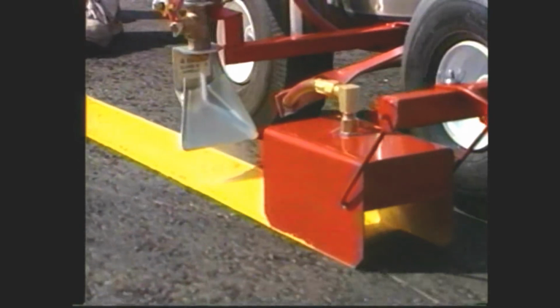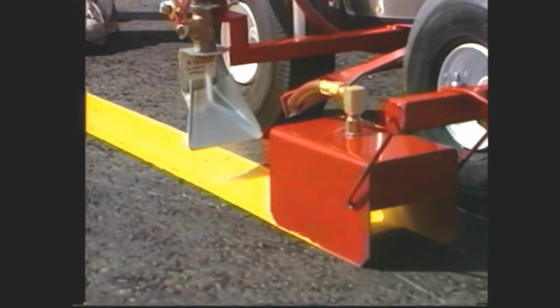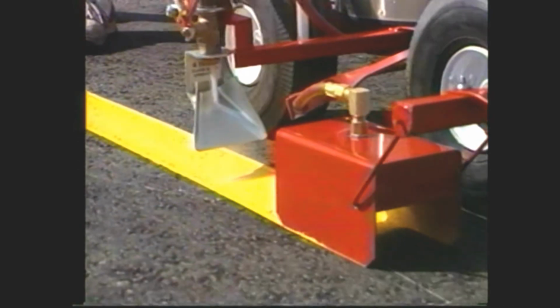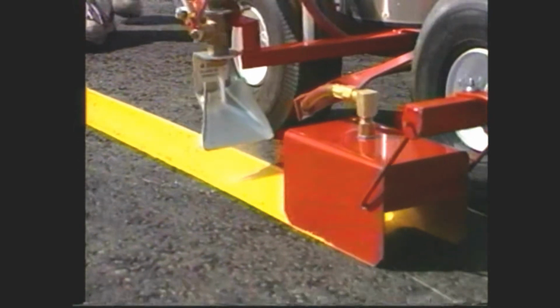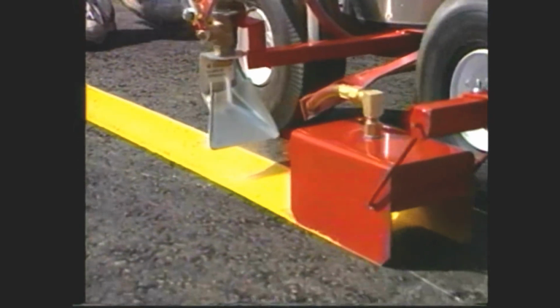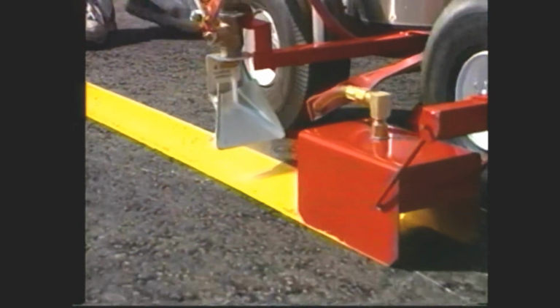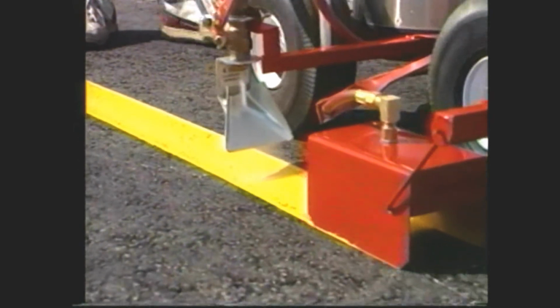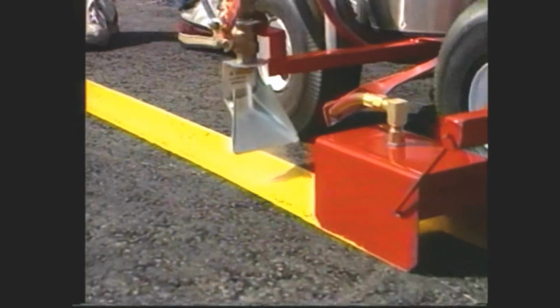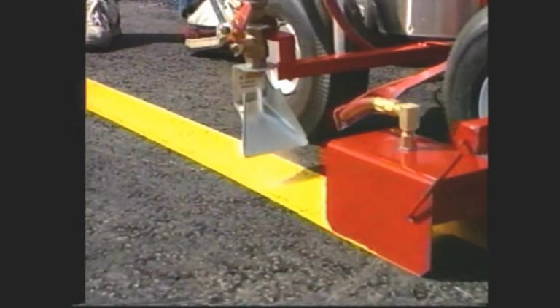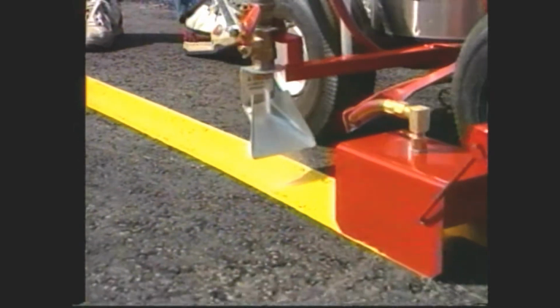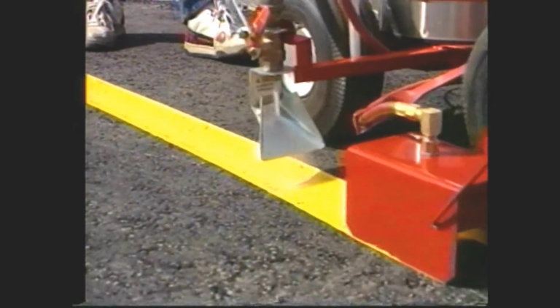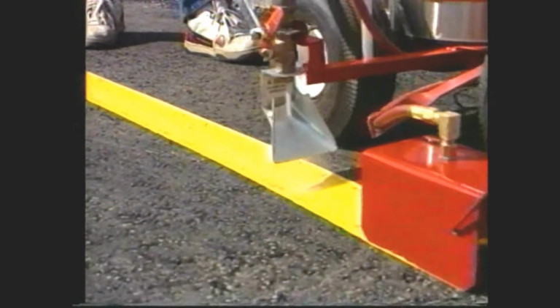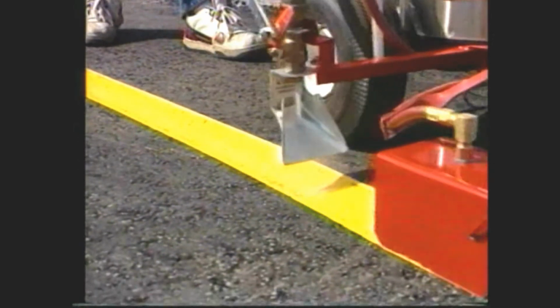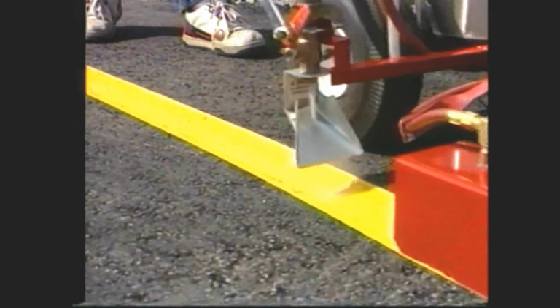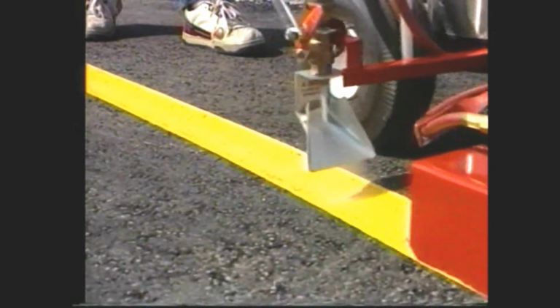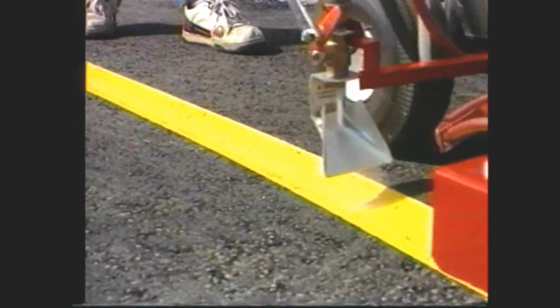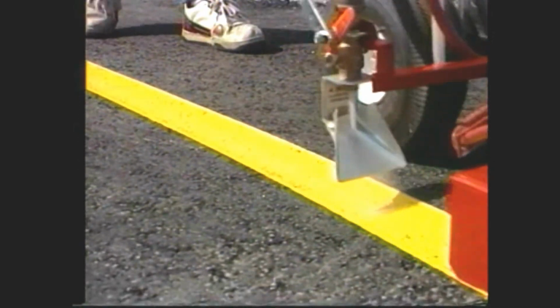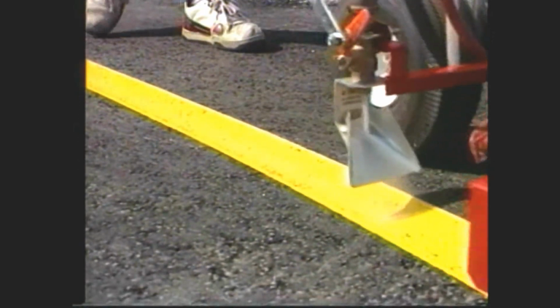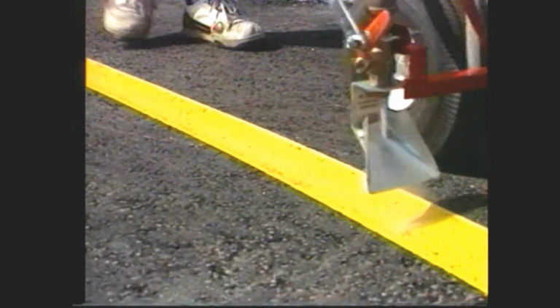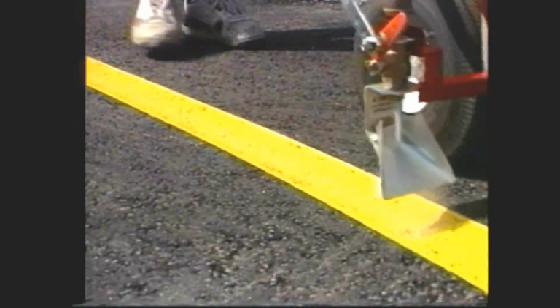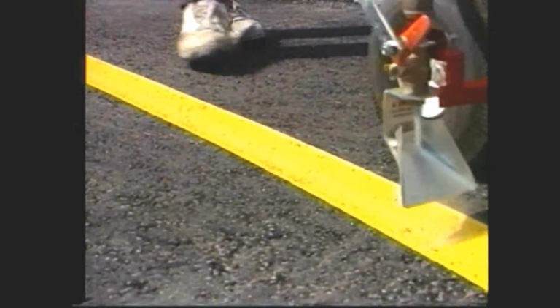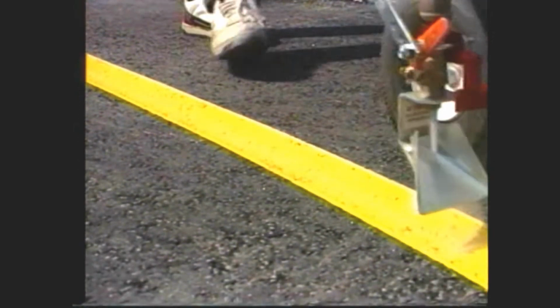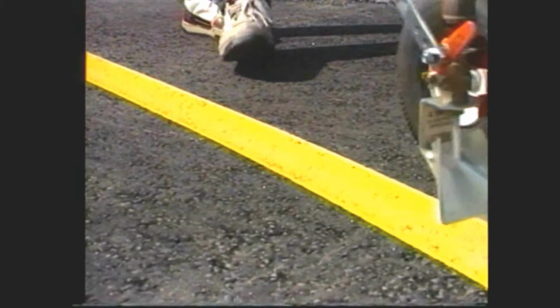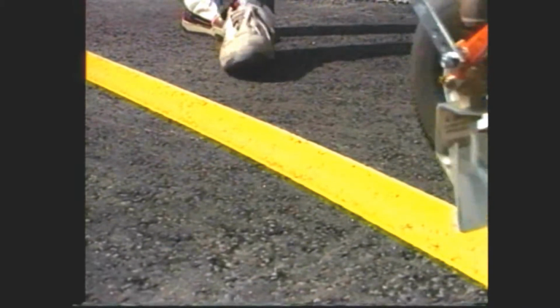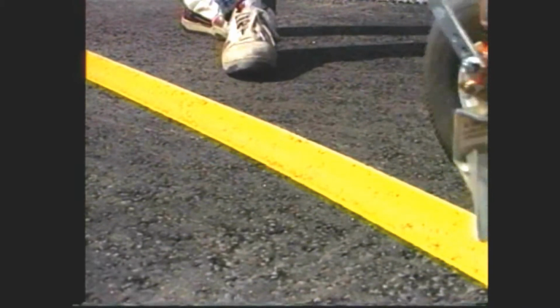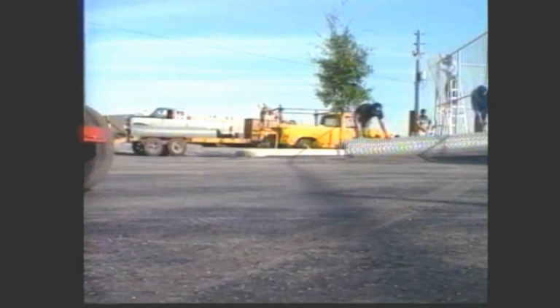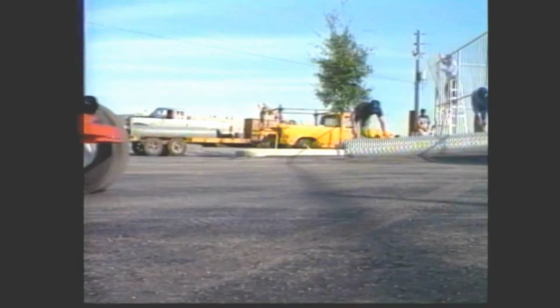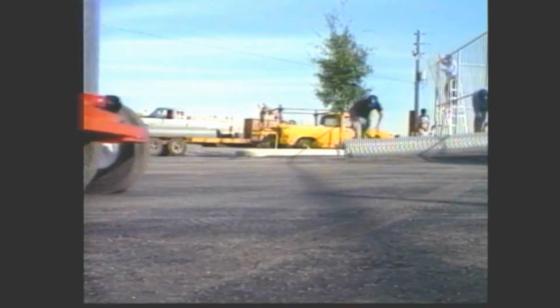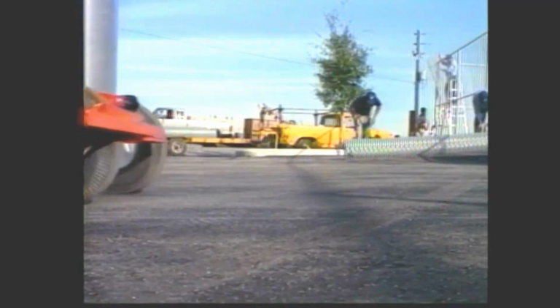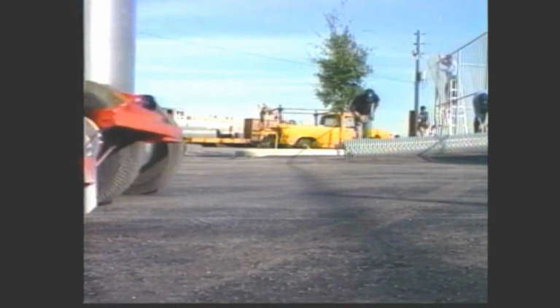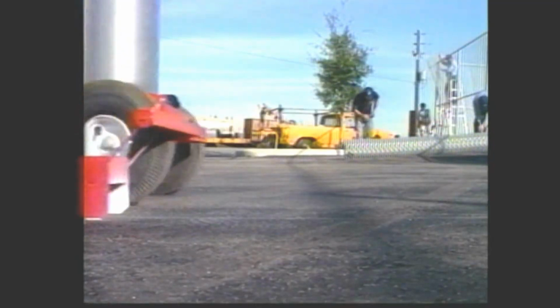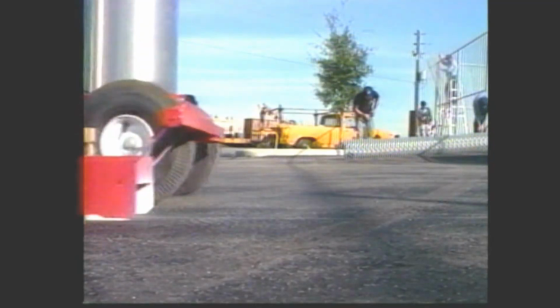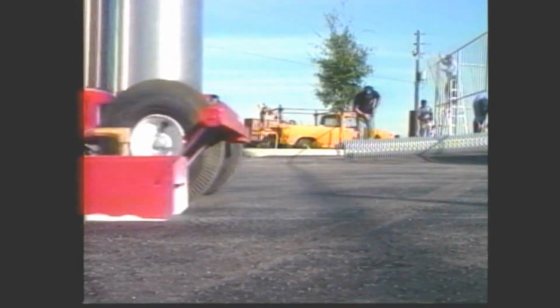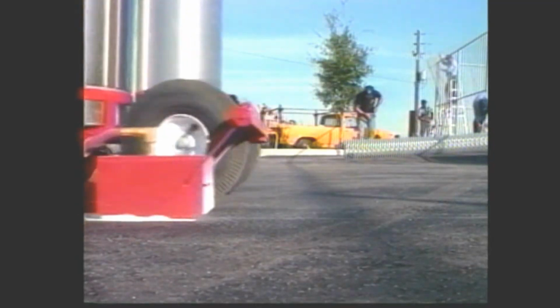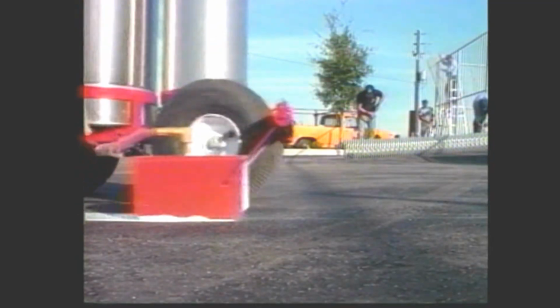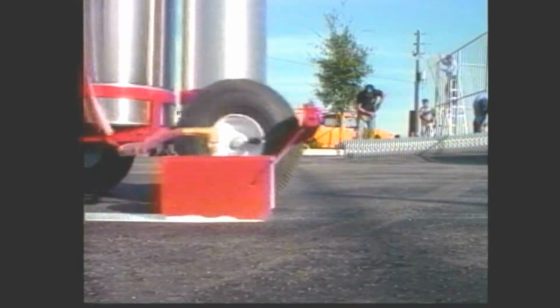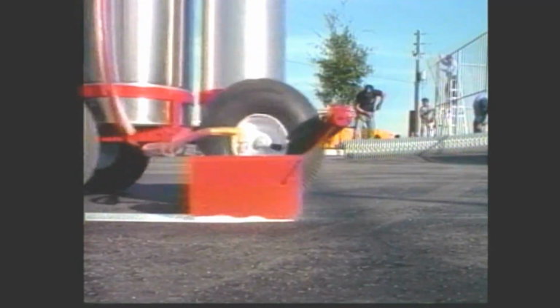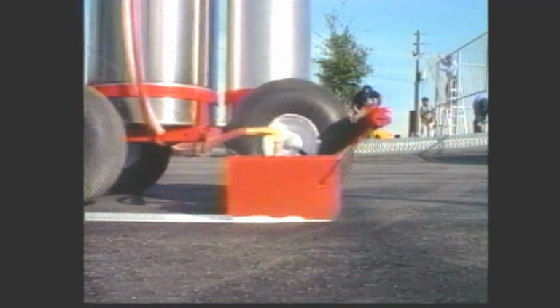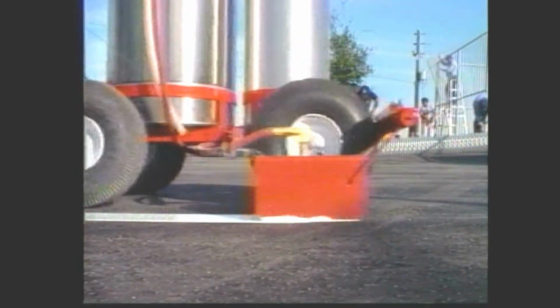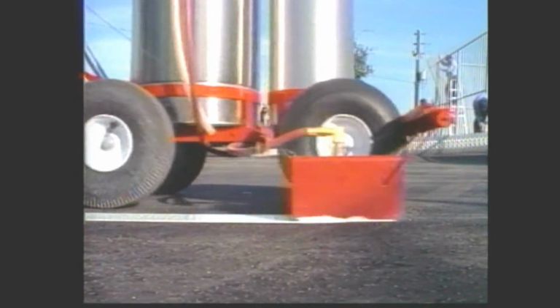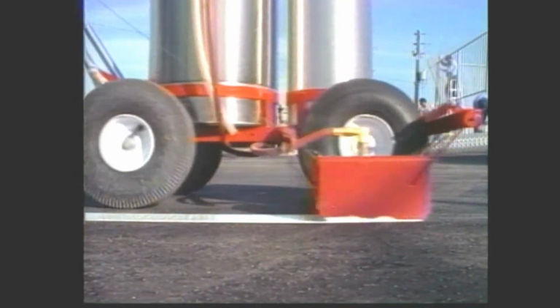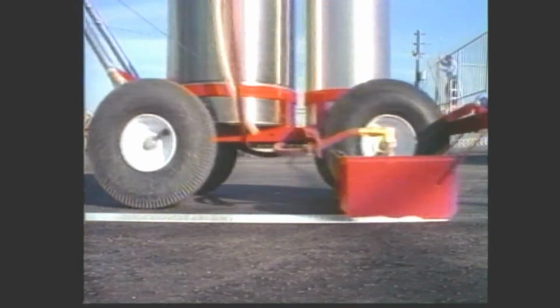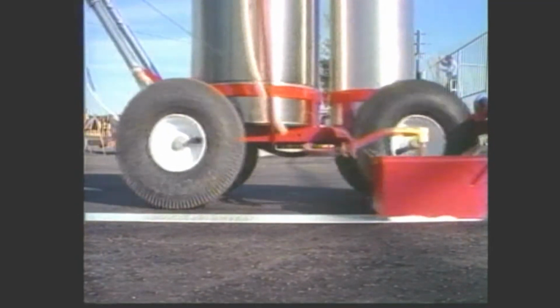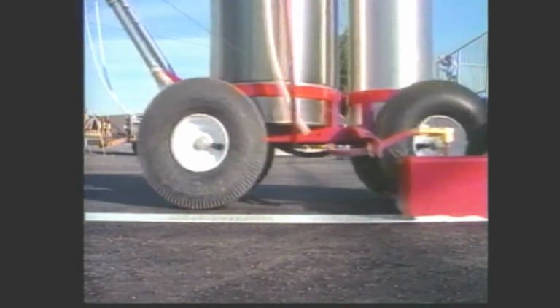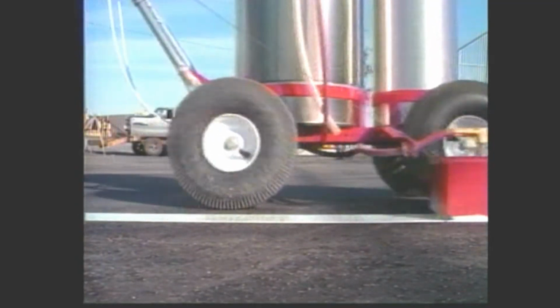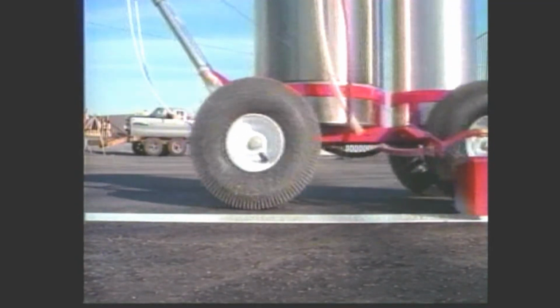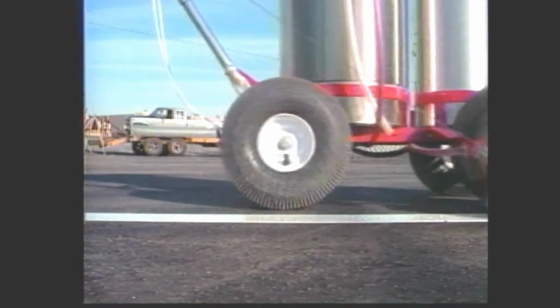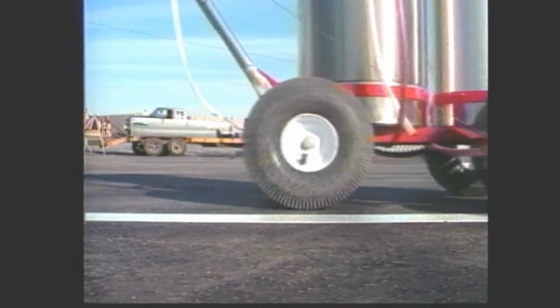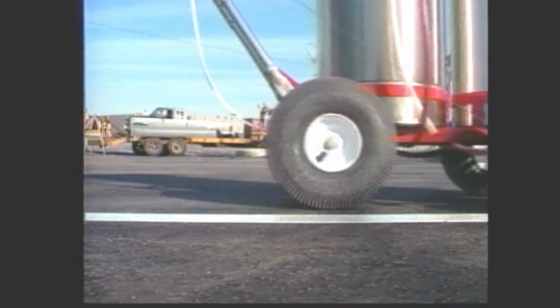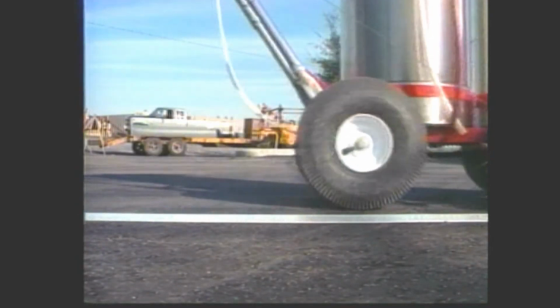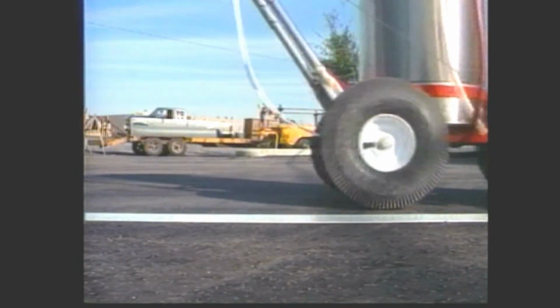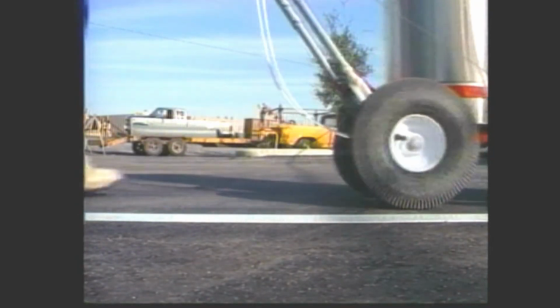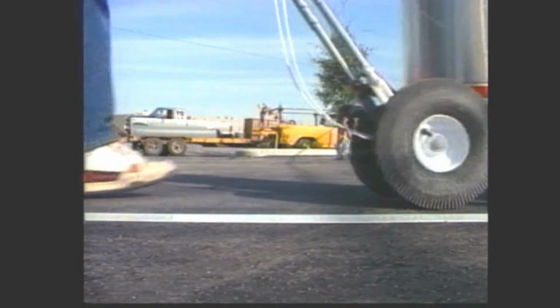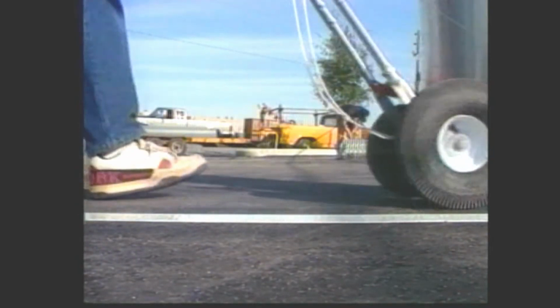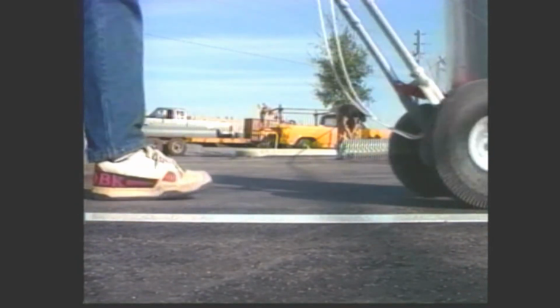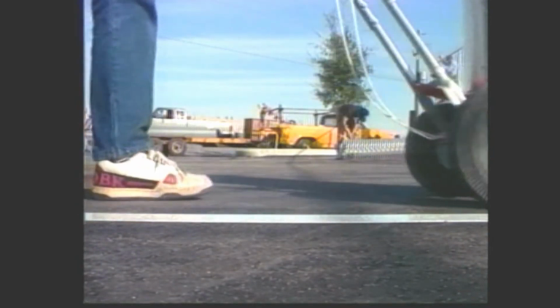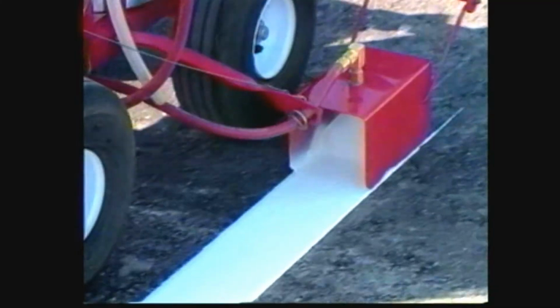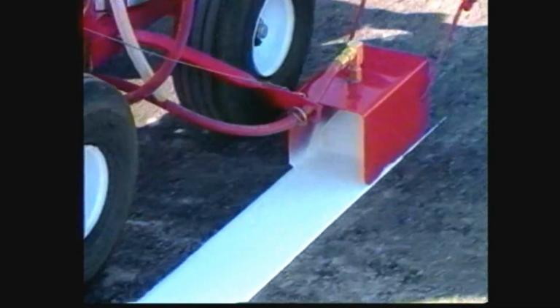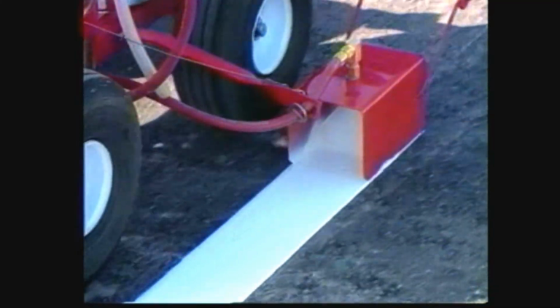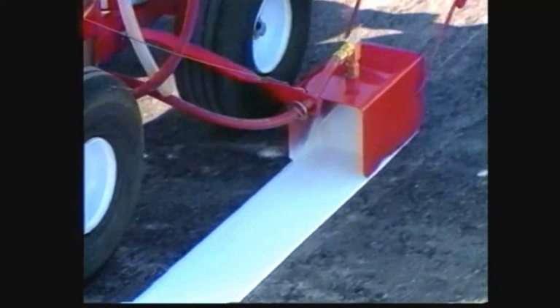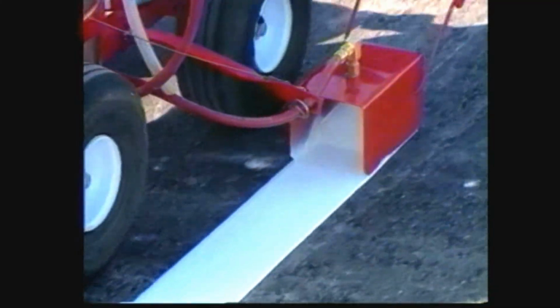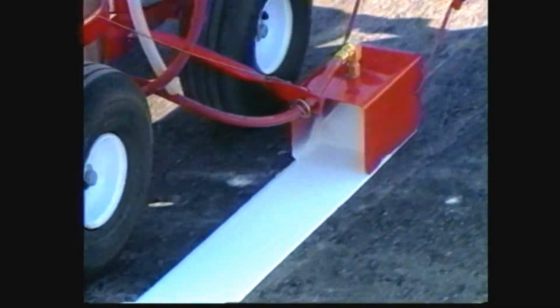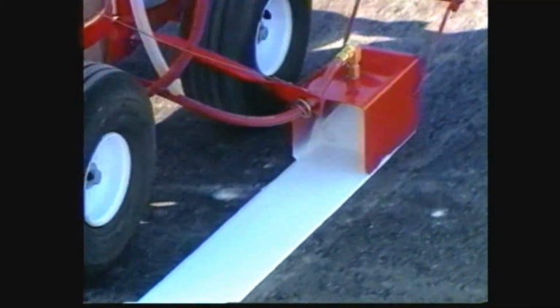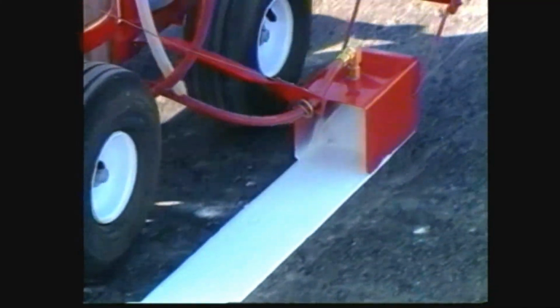As with all TrueLine stripers, the enclosed spray box gives you the sharpest possible line, even on the windiest of days.